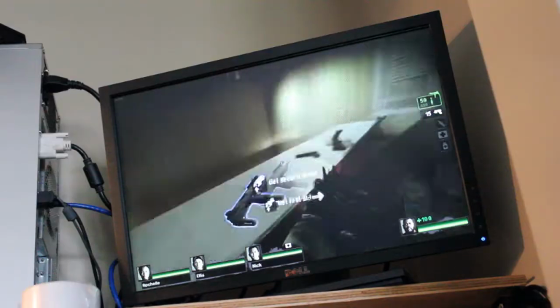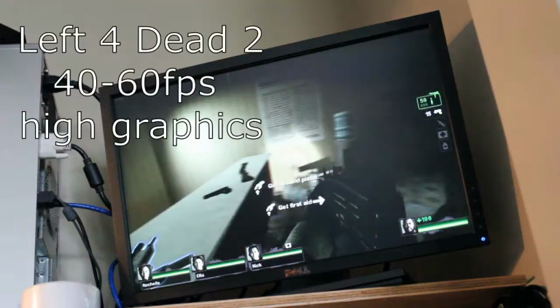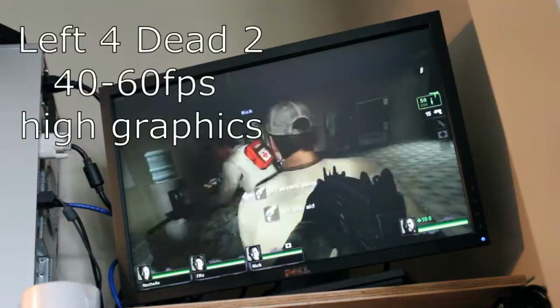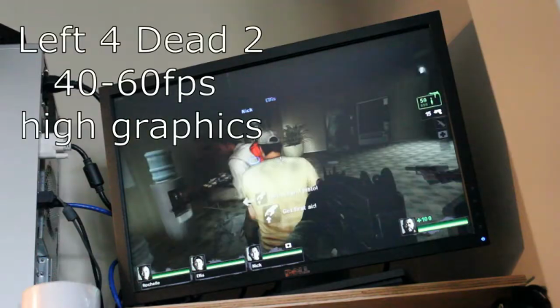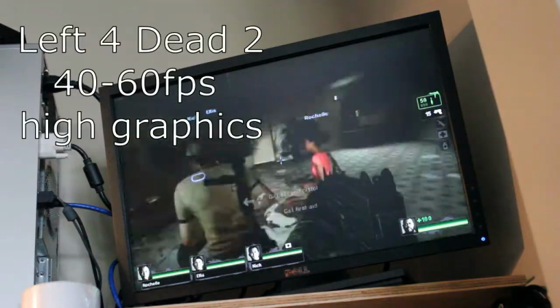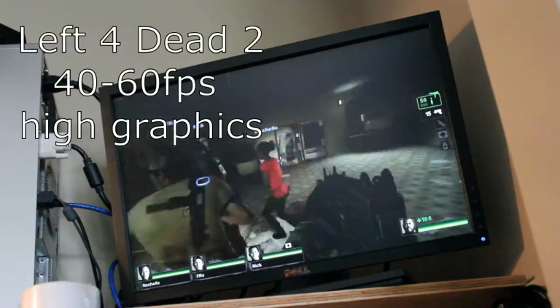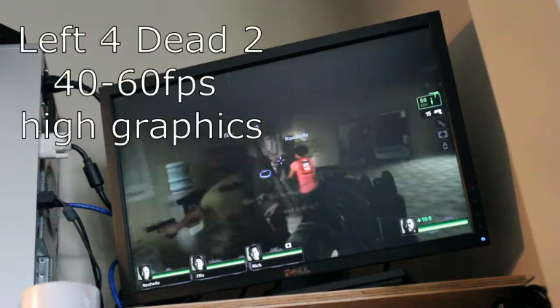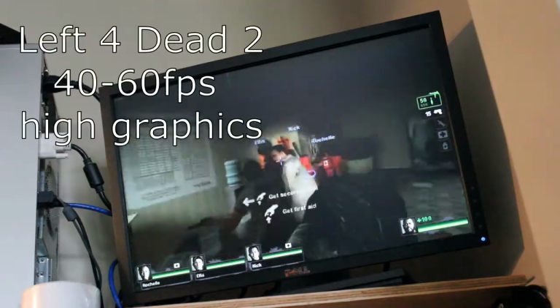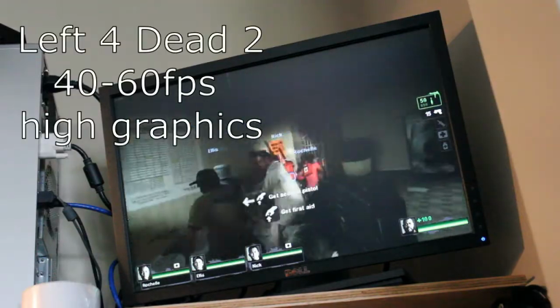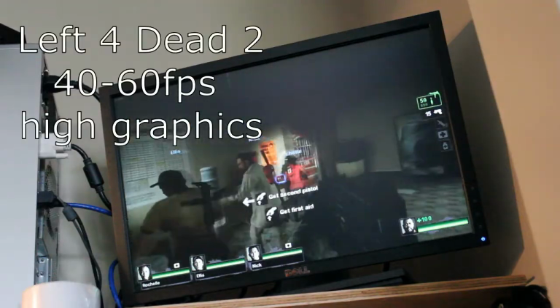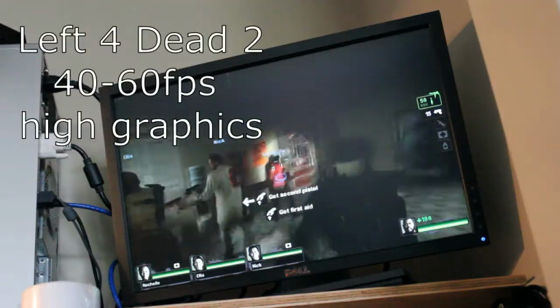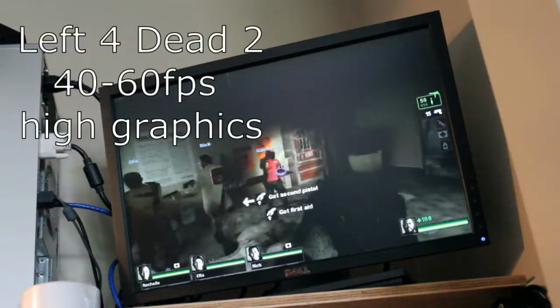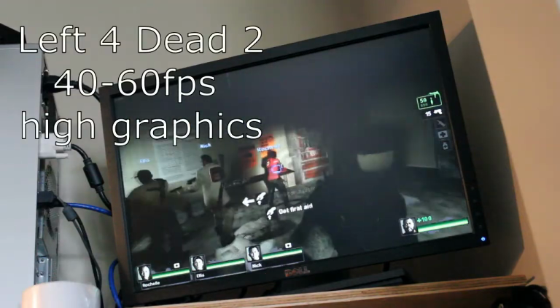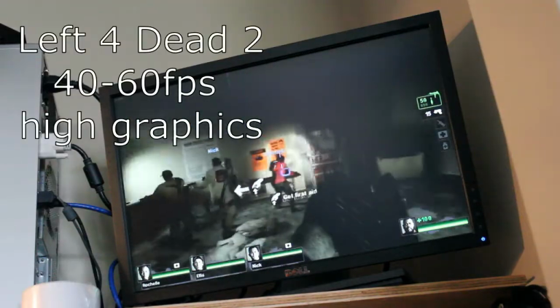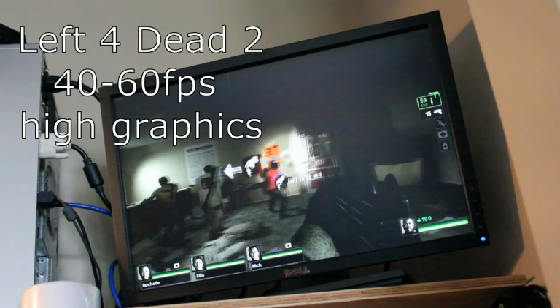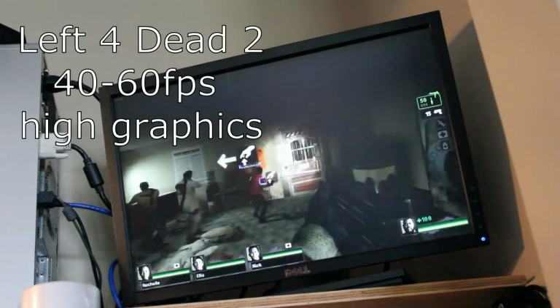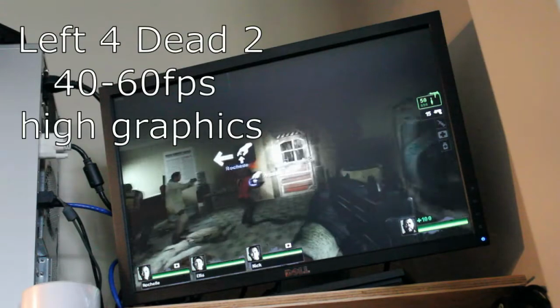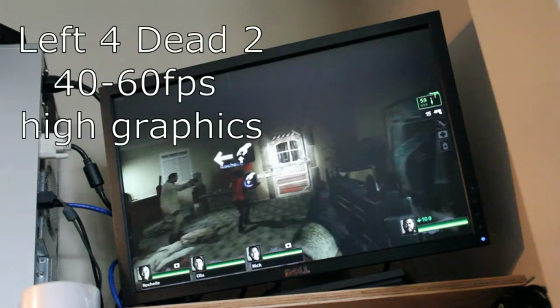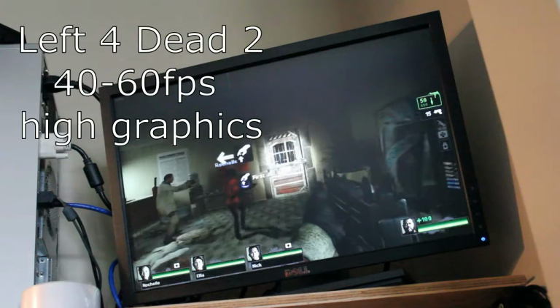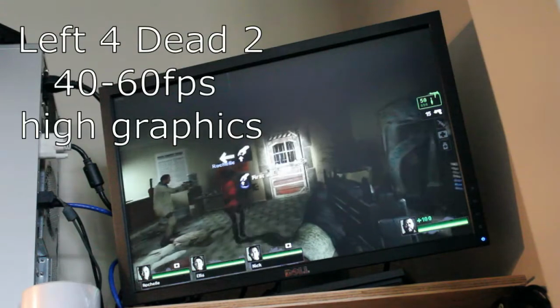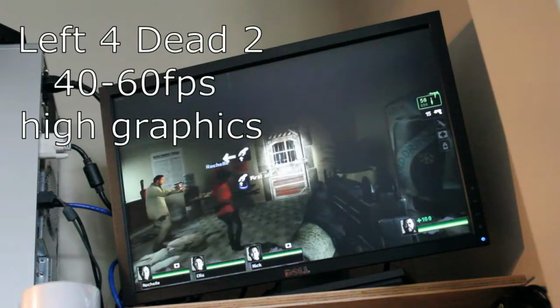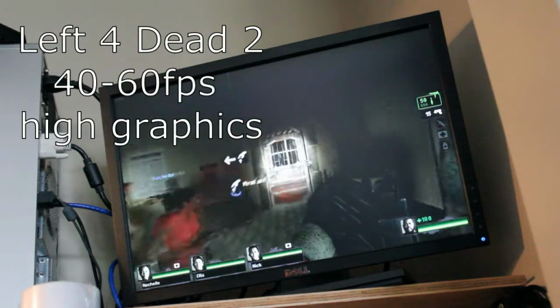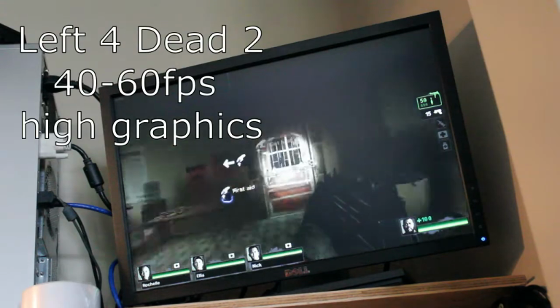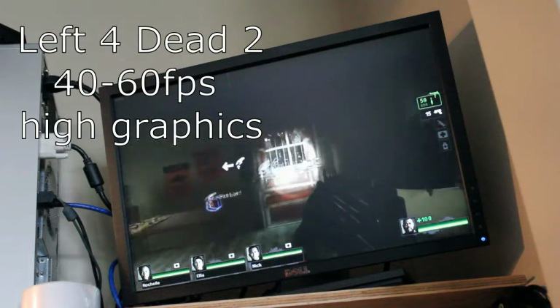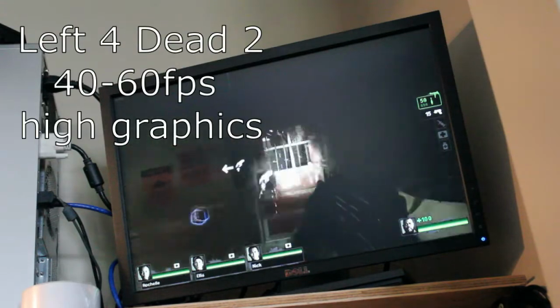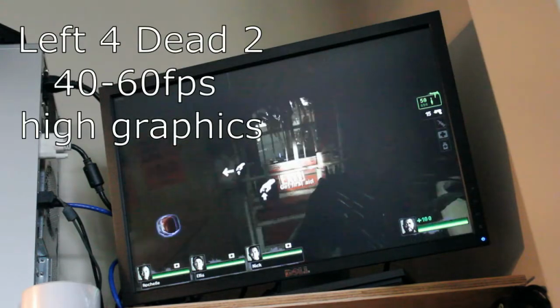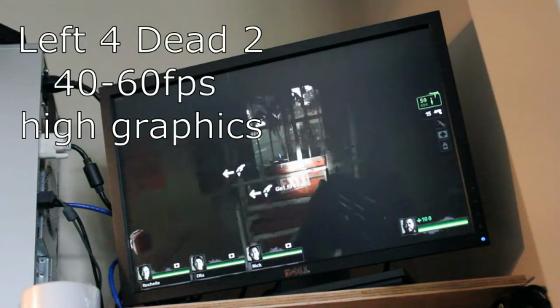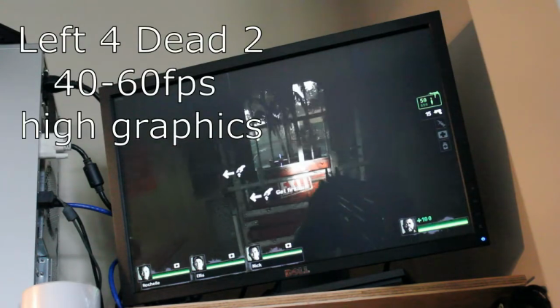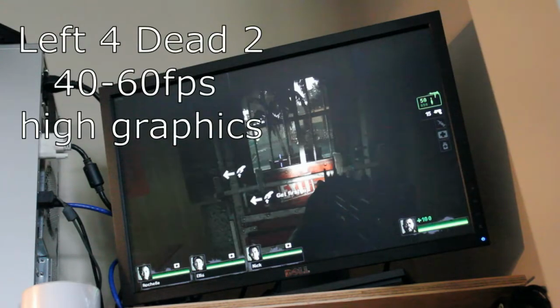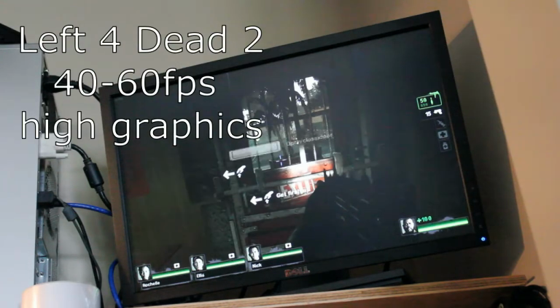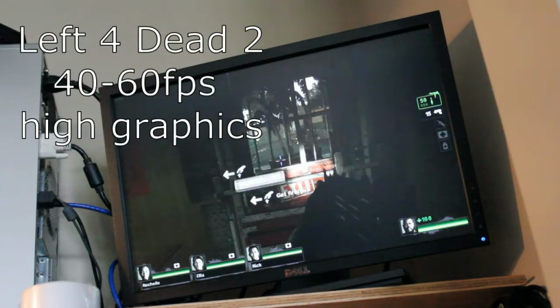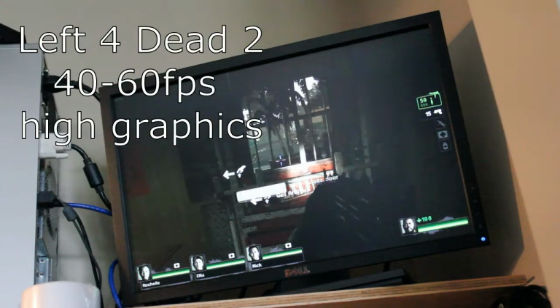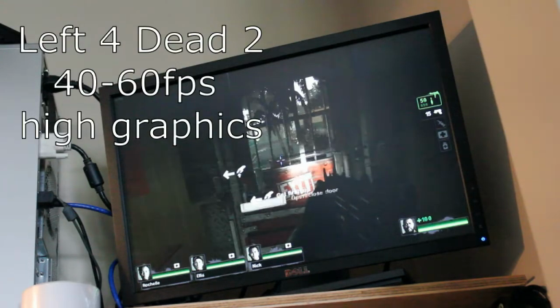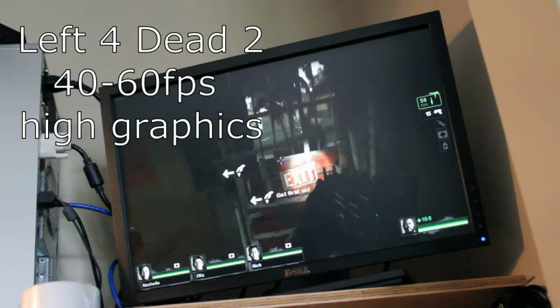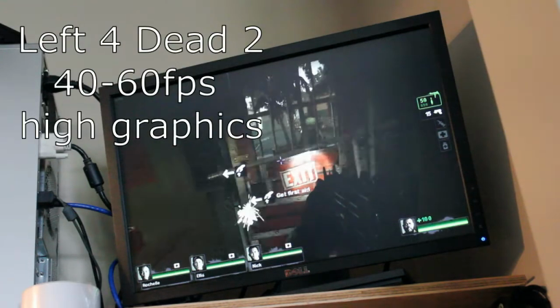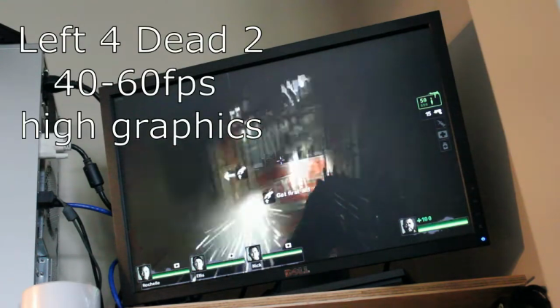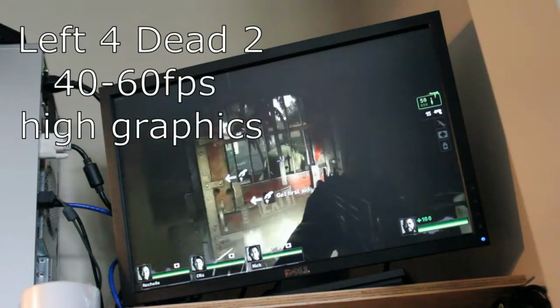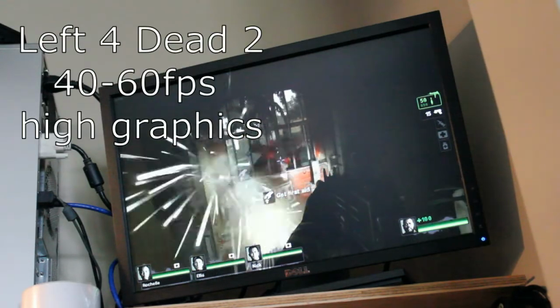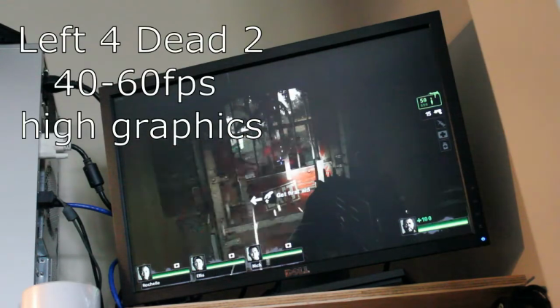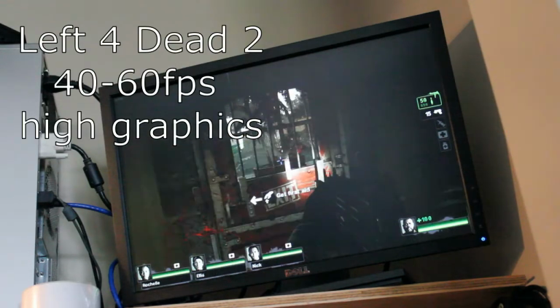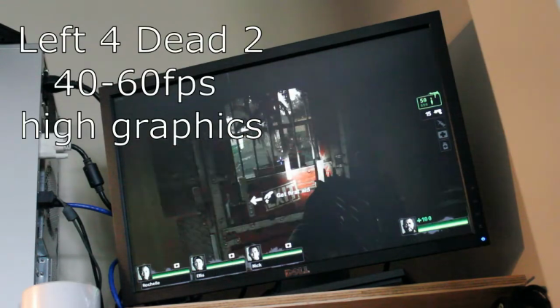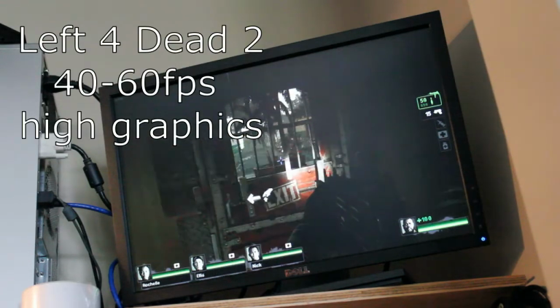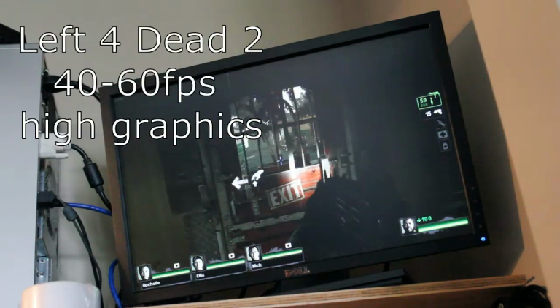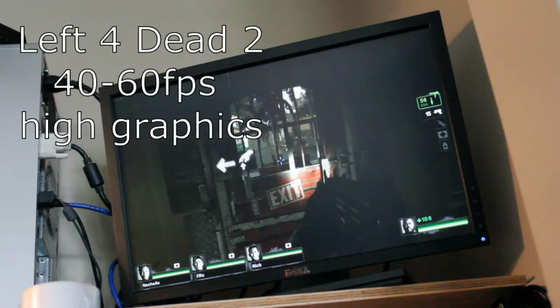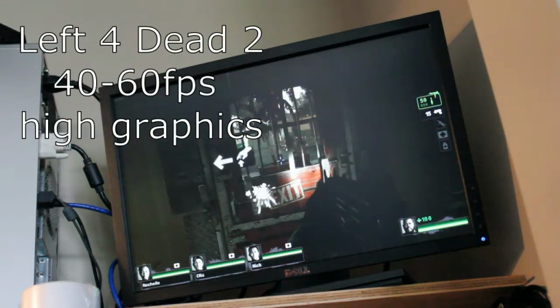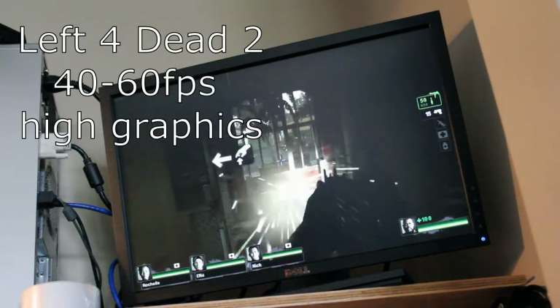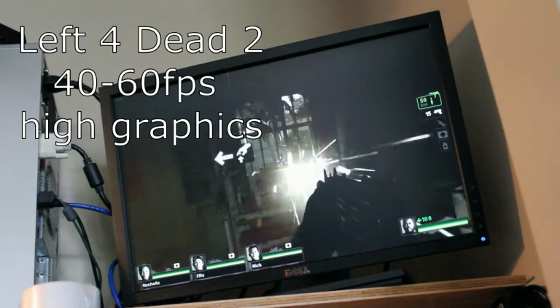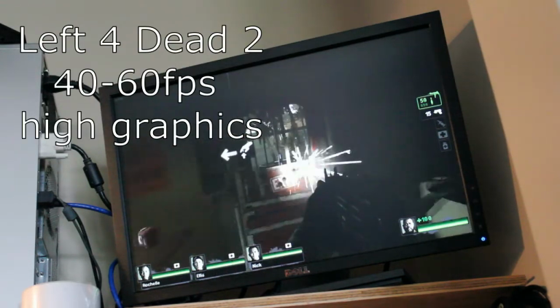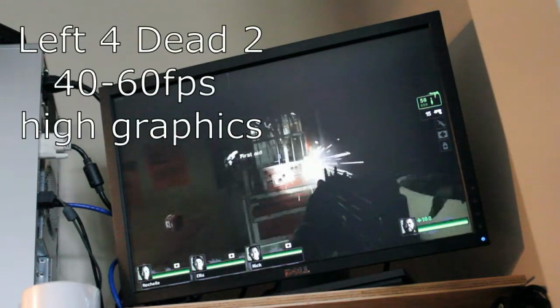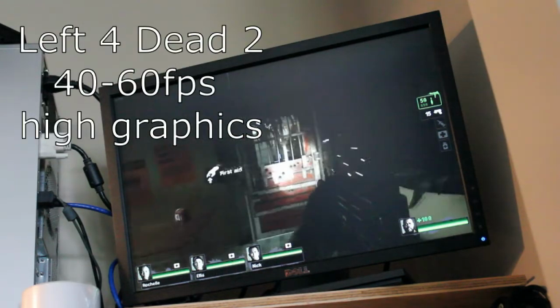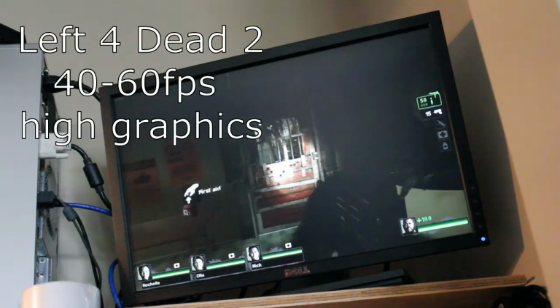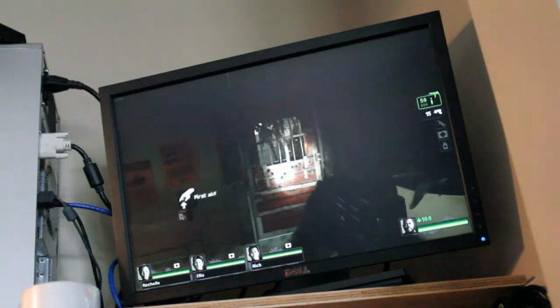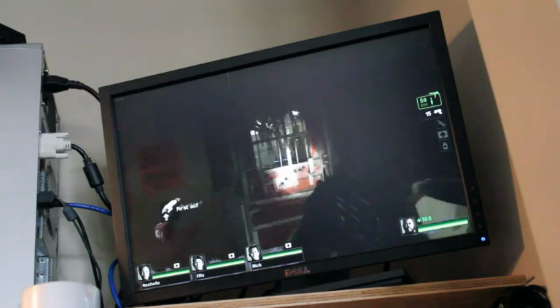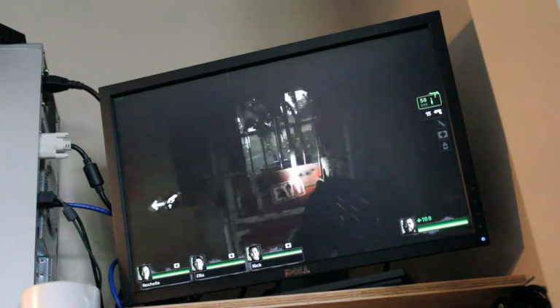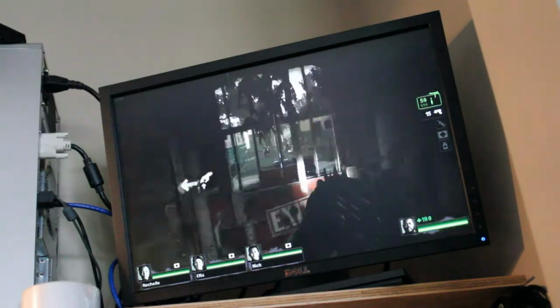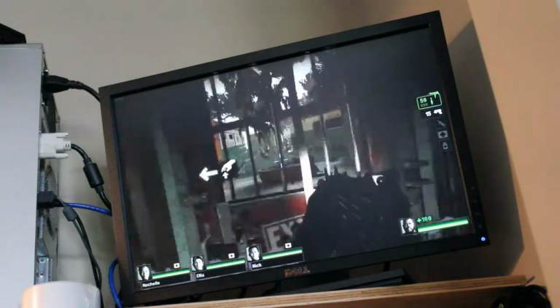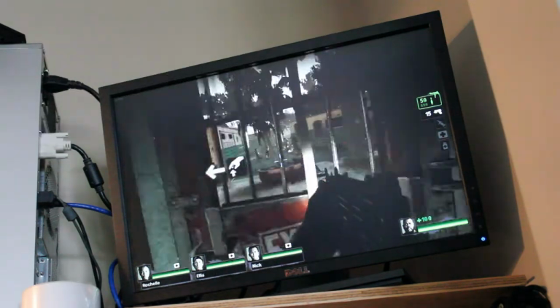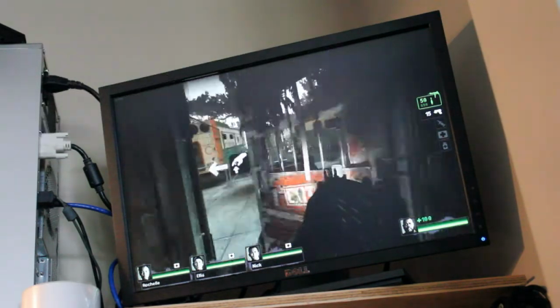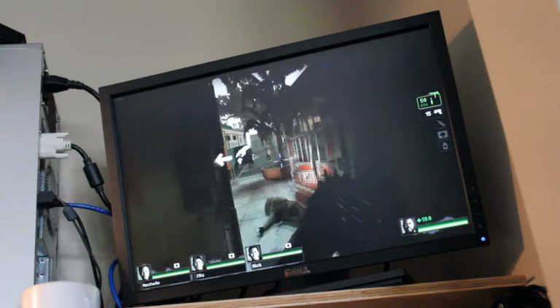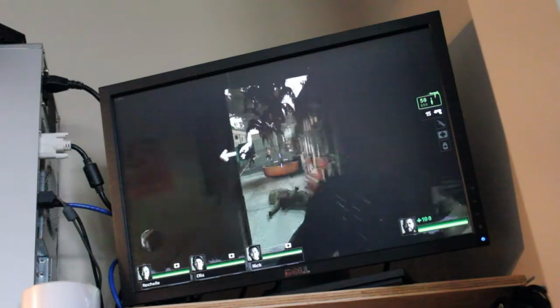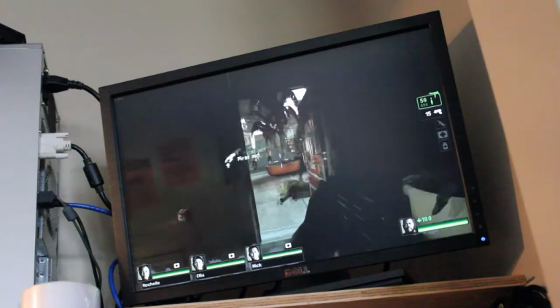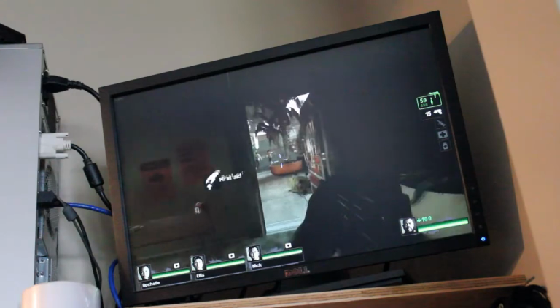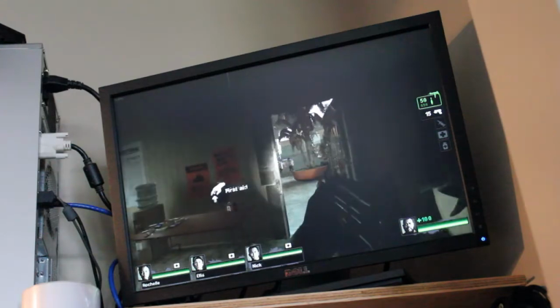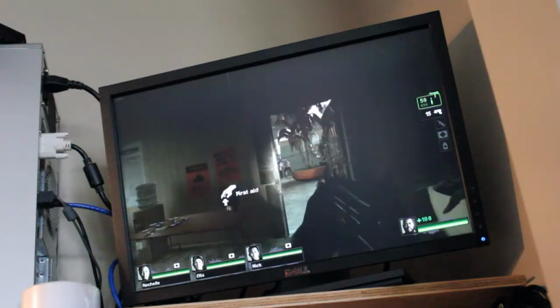And the old classic Left 4 Dead 2 running at a solid 40 to 60 frames per second on high graphics.